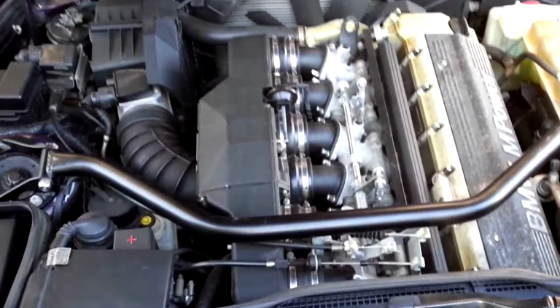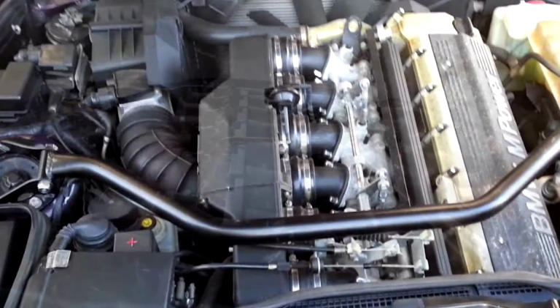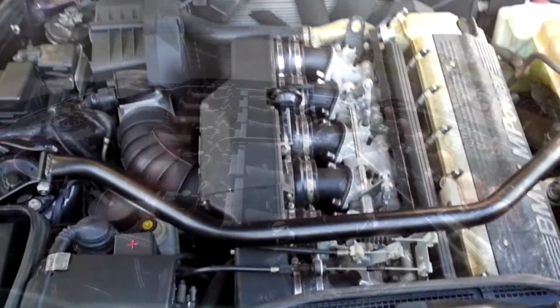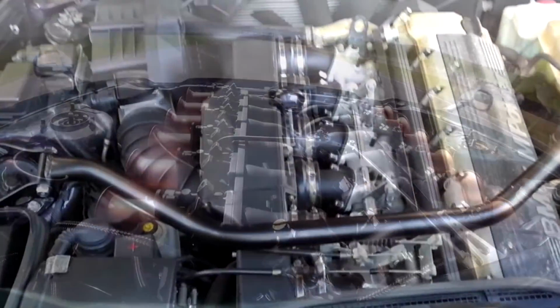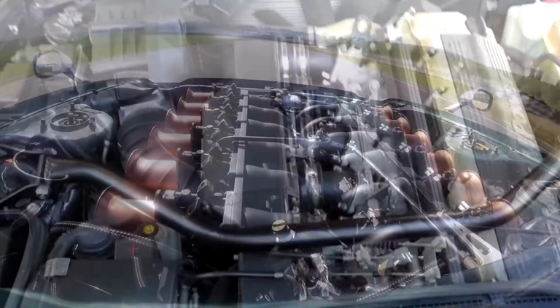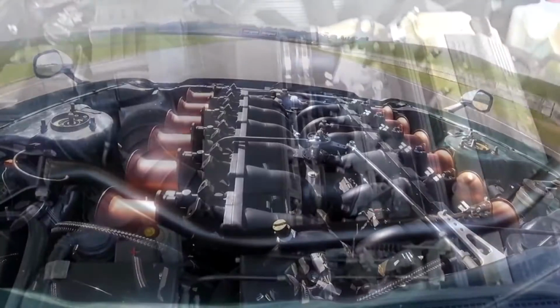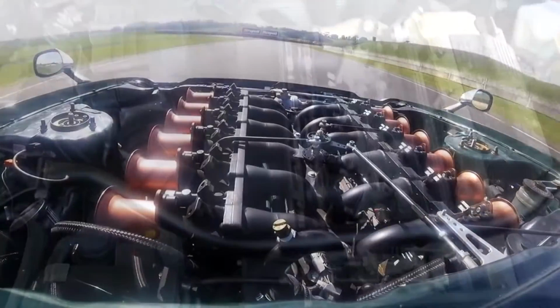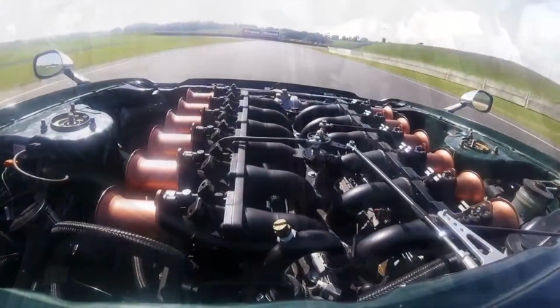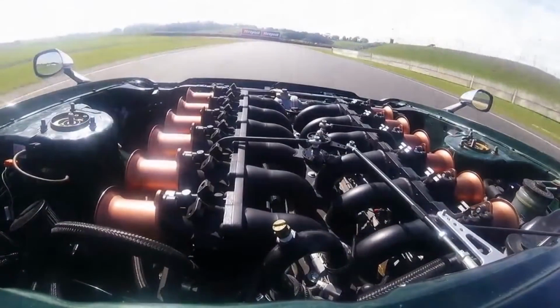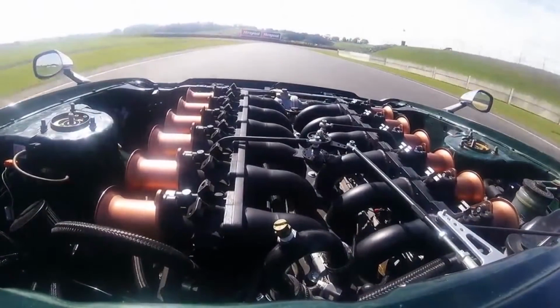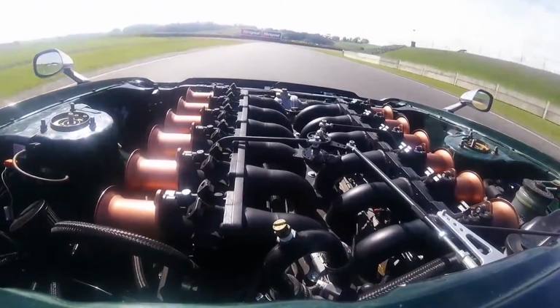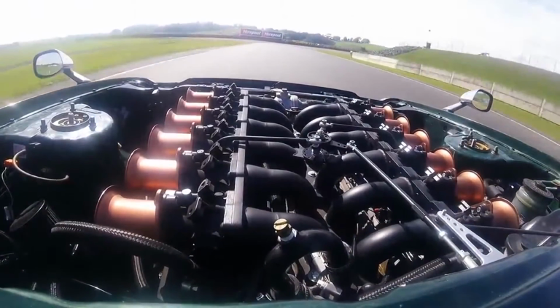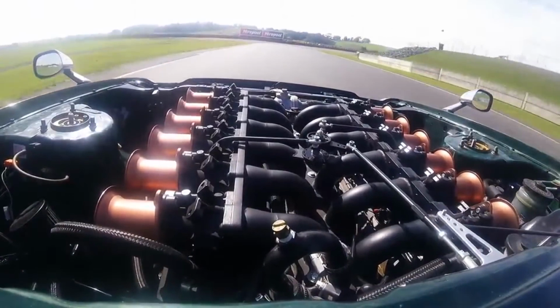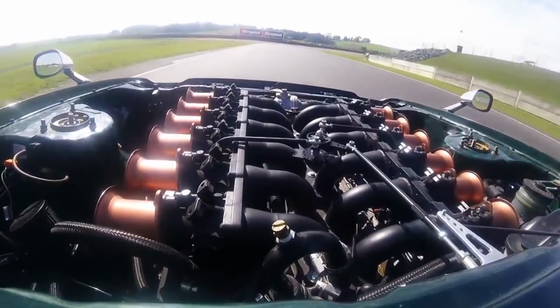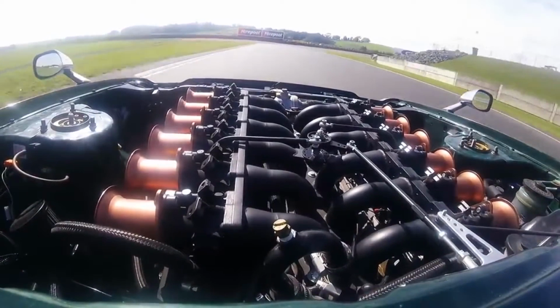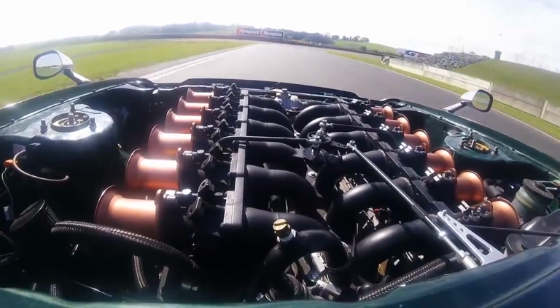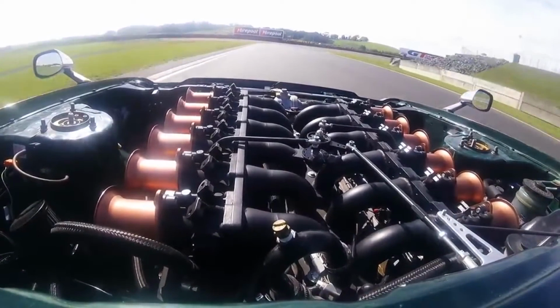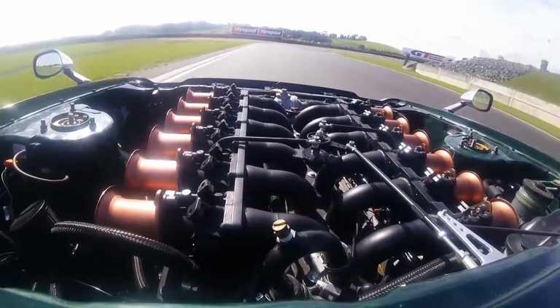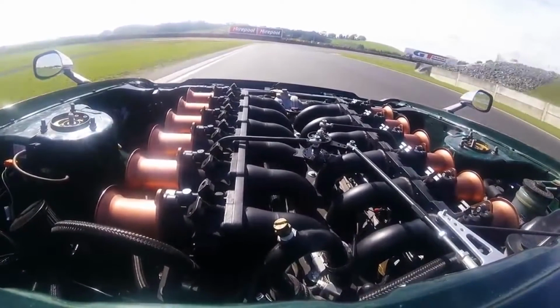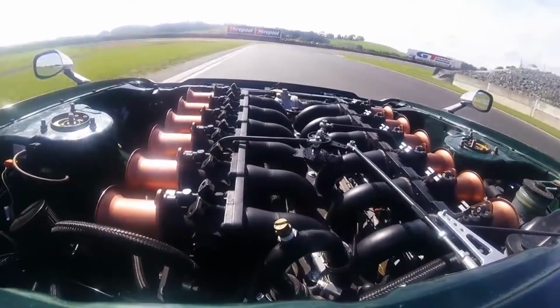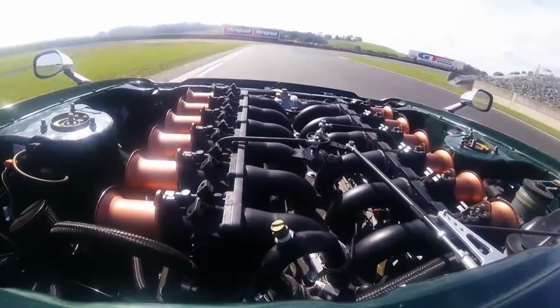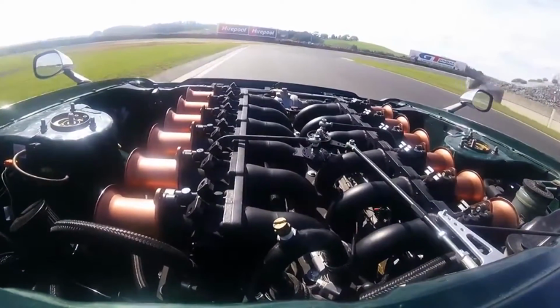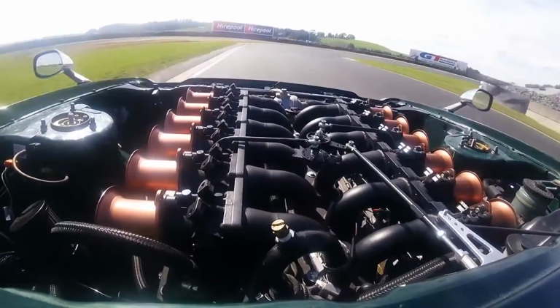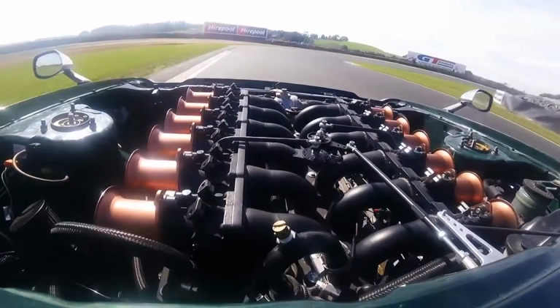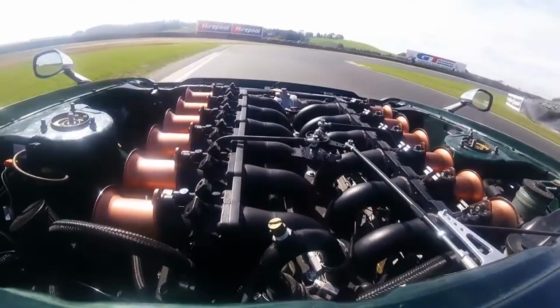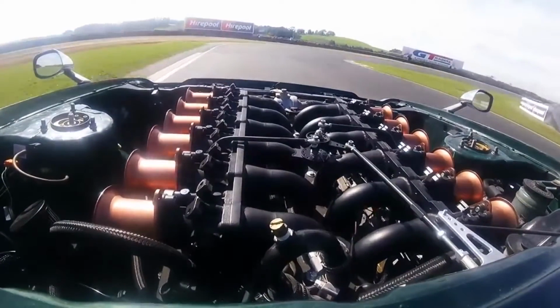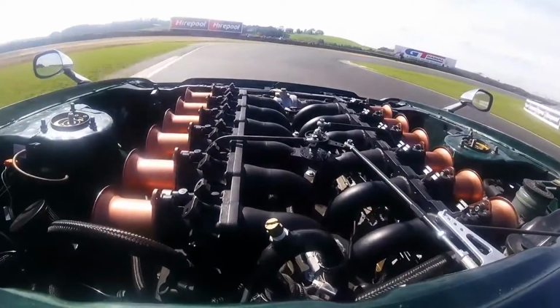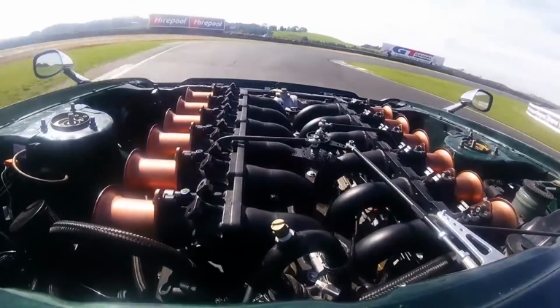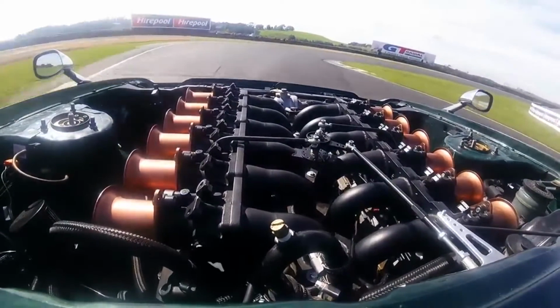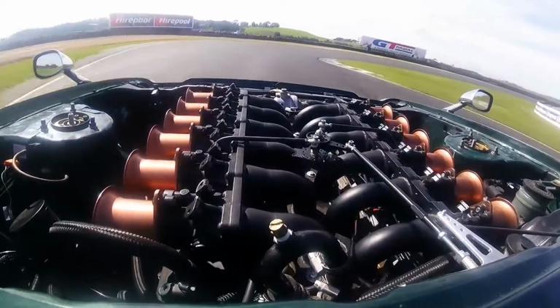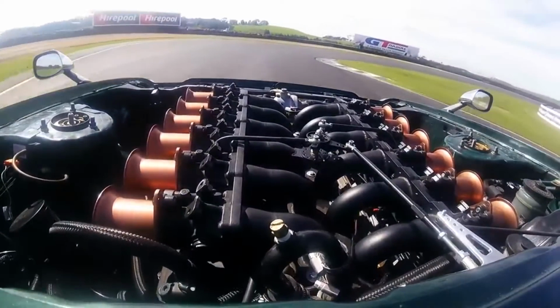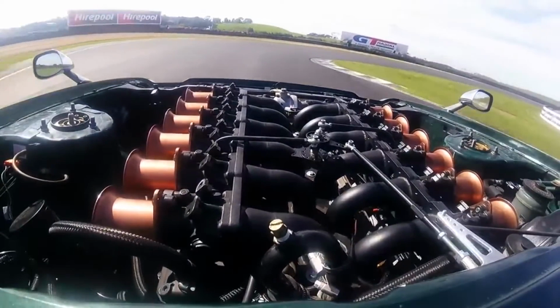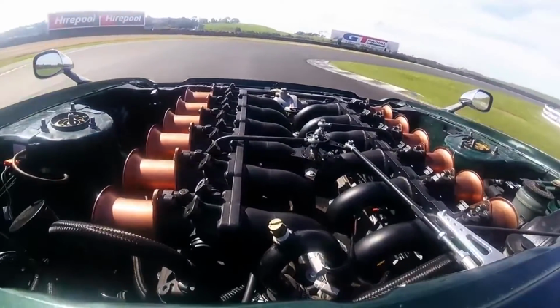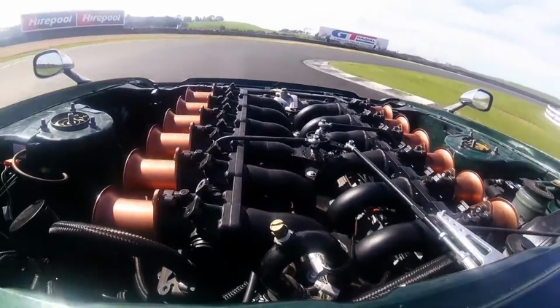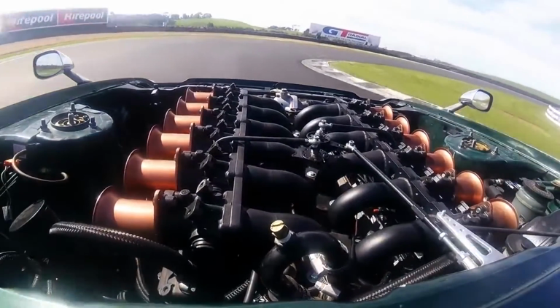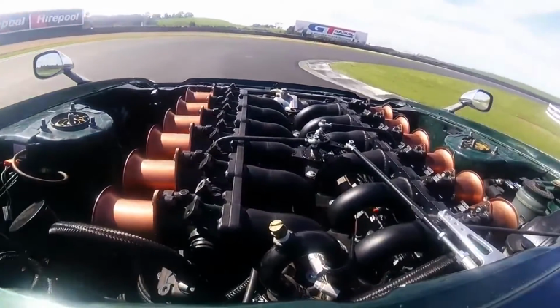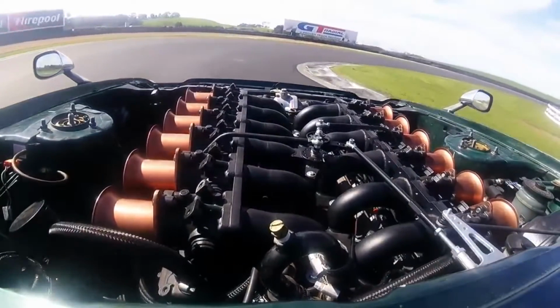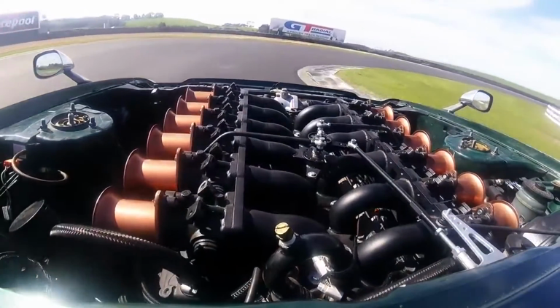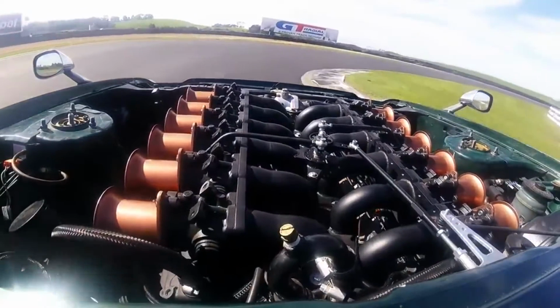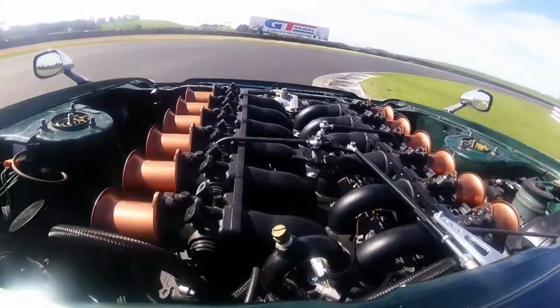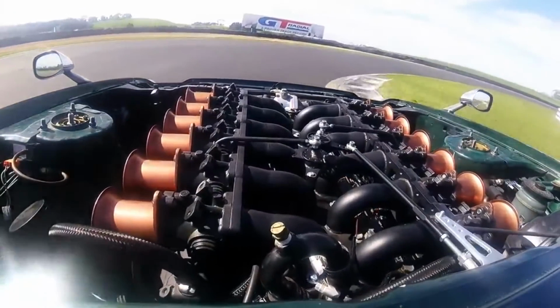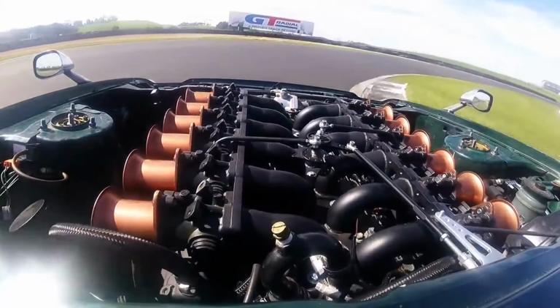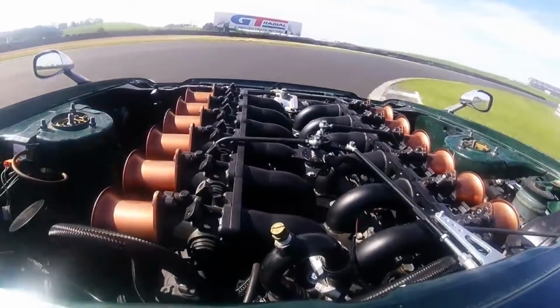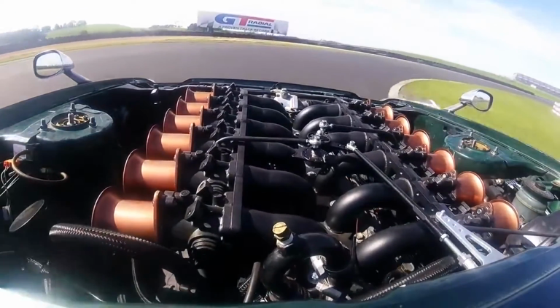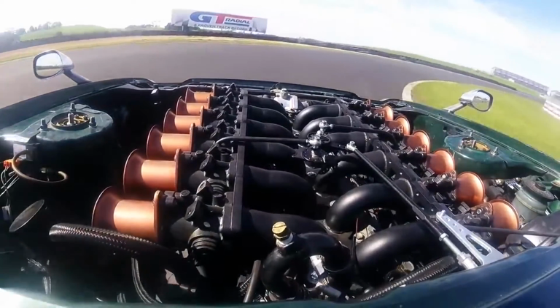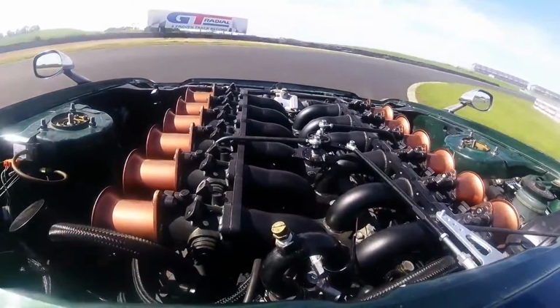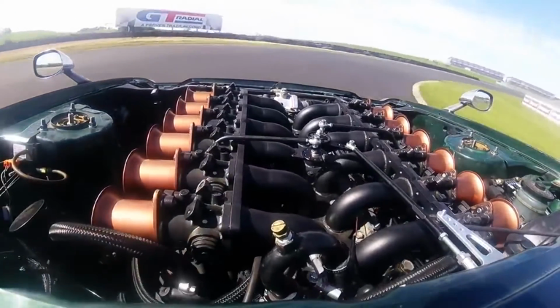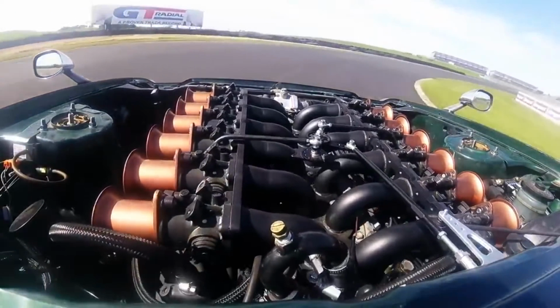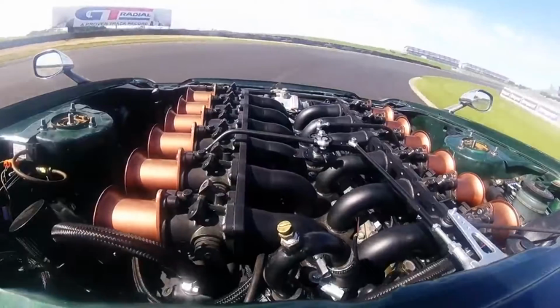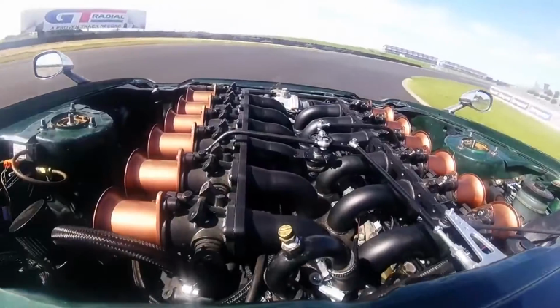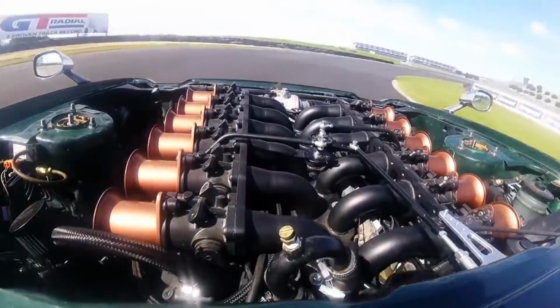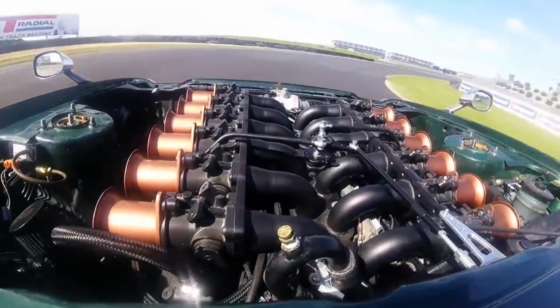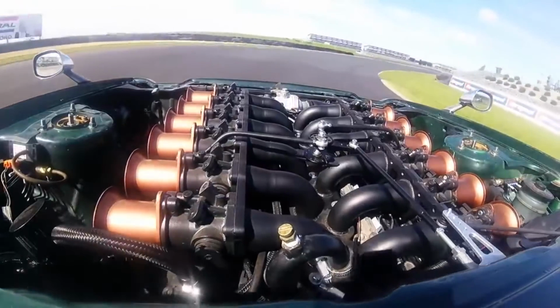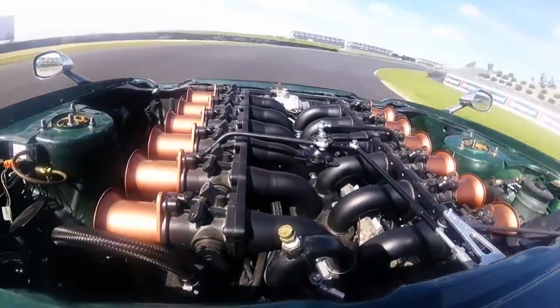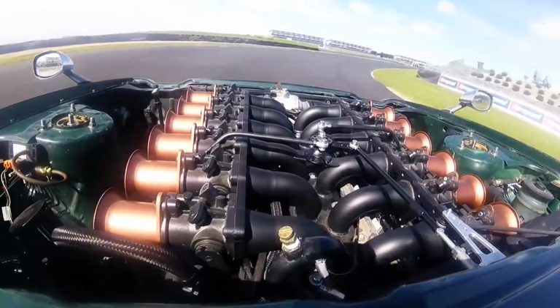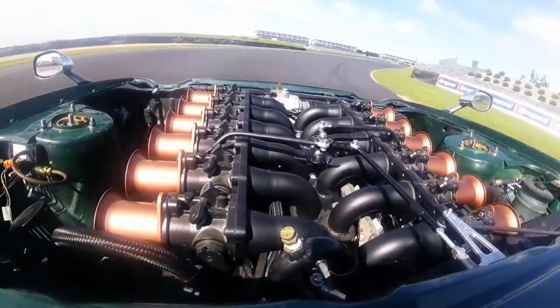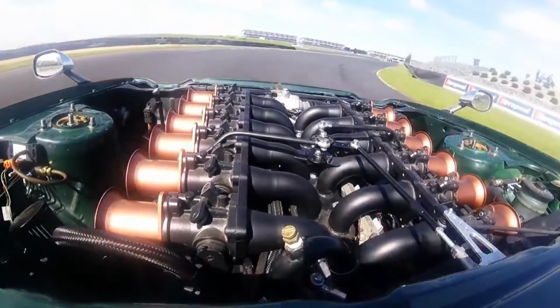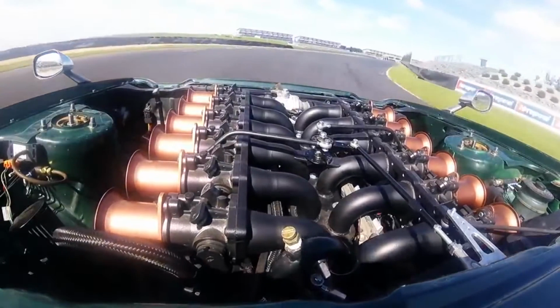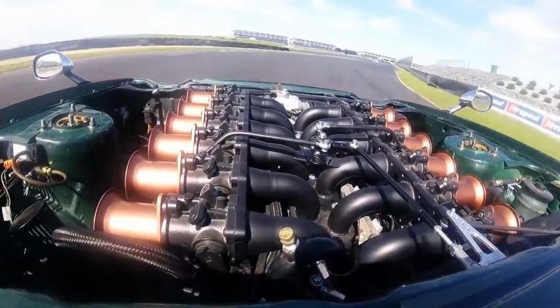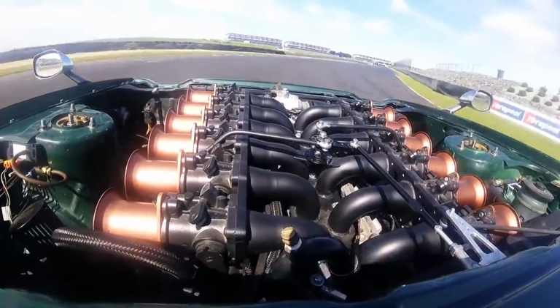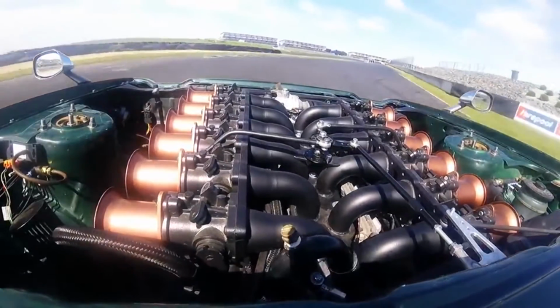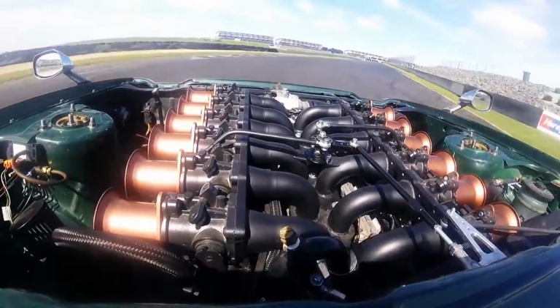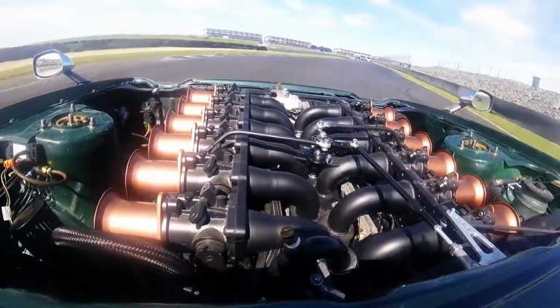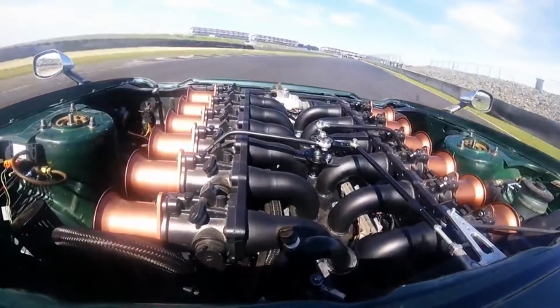Another reason why car enthusiasts love ITBs so much is because of the sound that ITBs make. Have a listen.